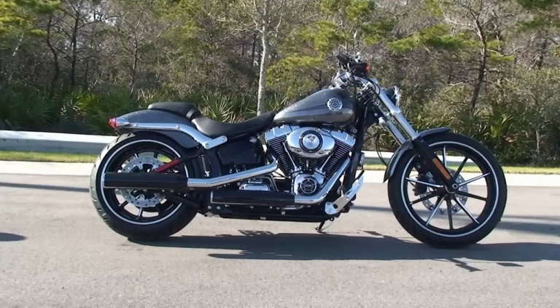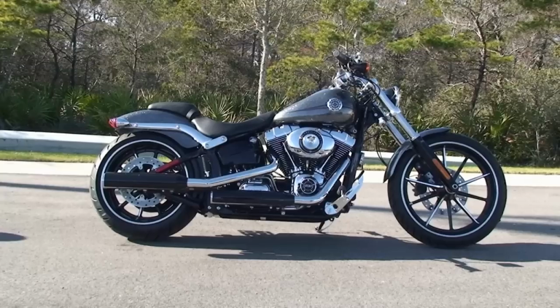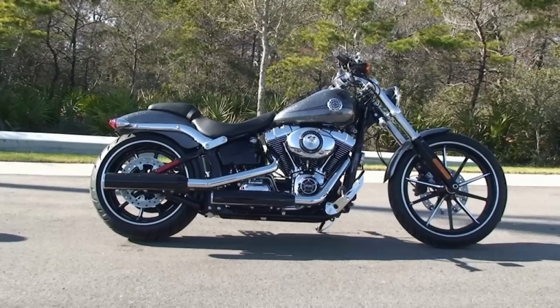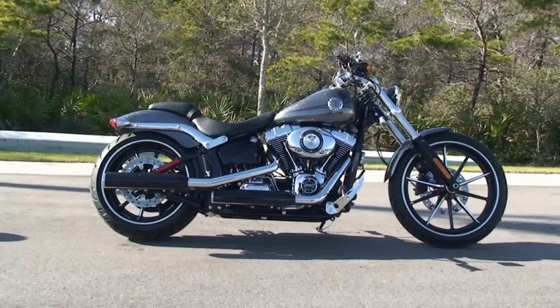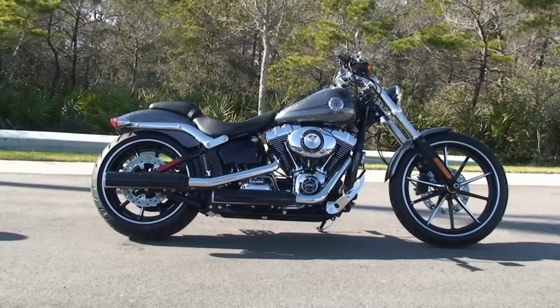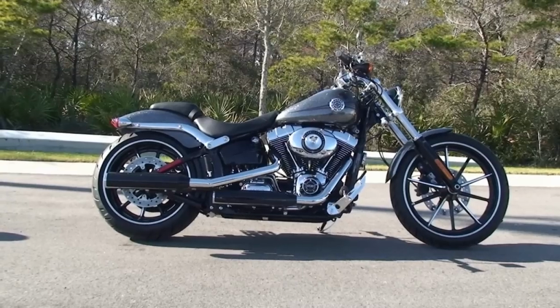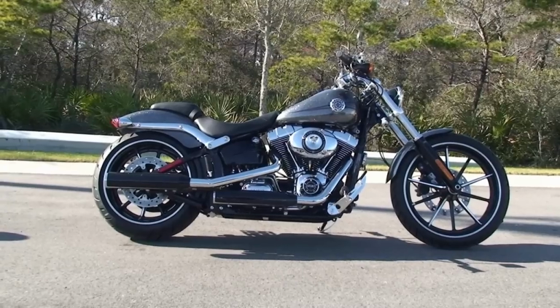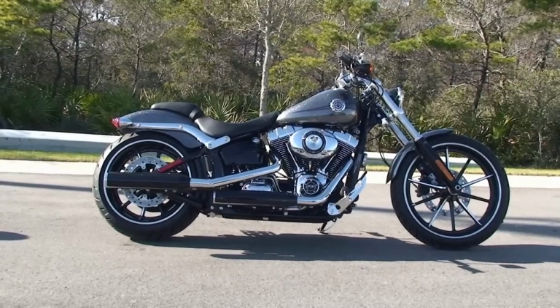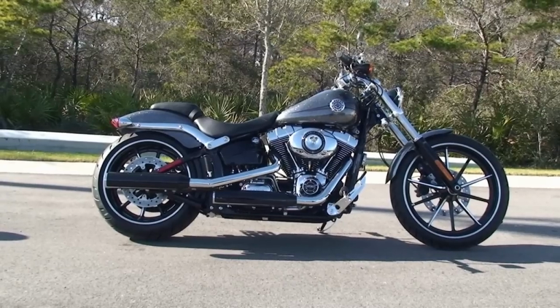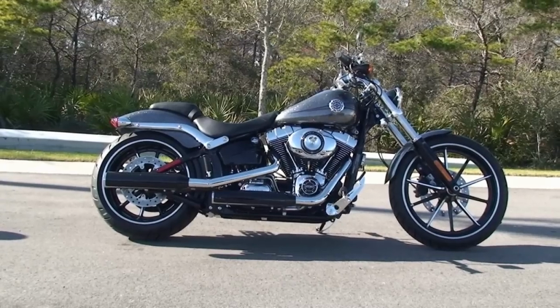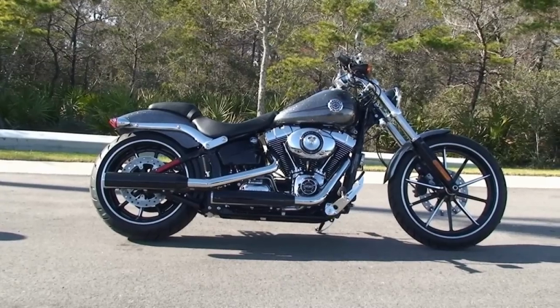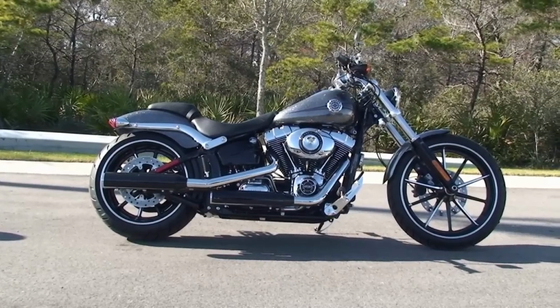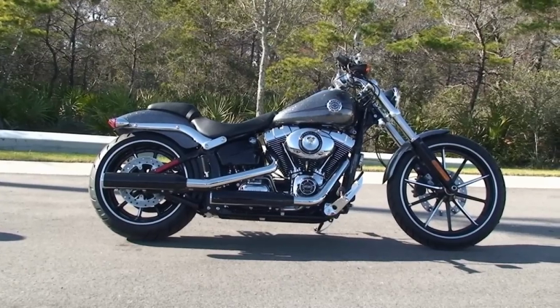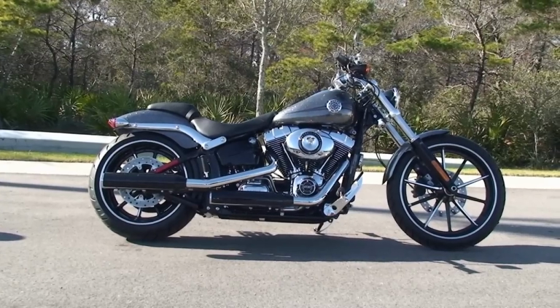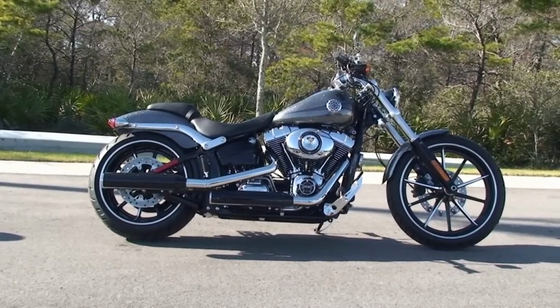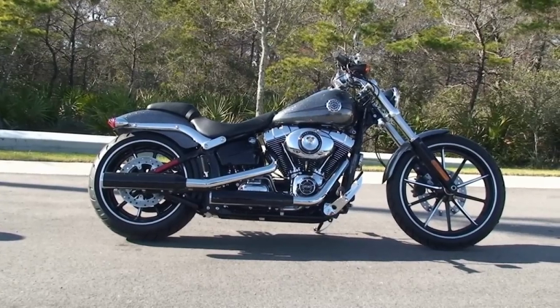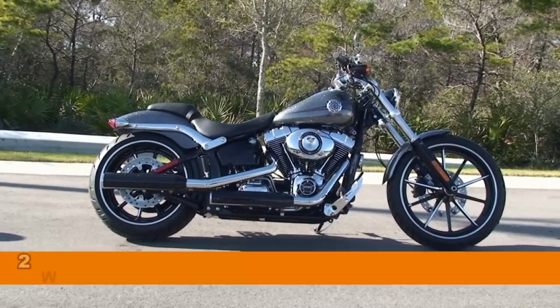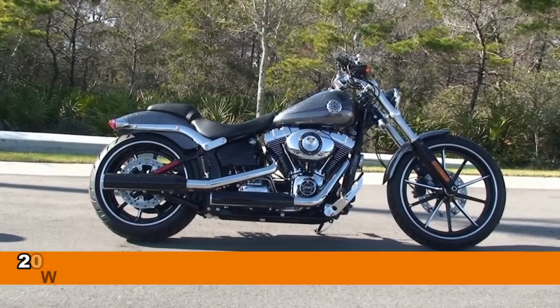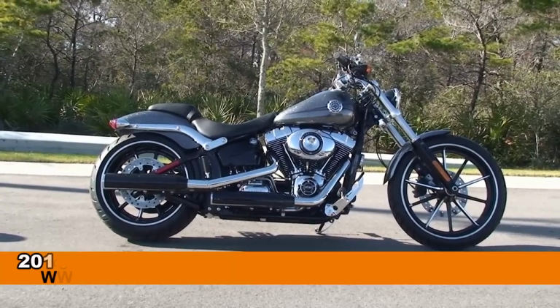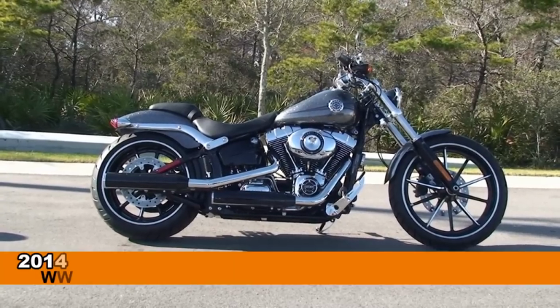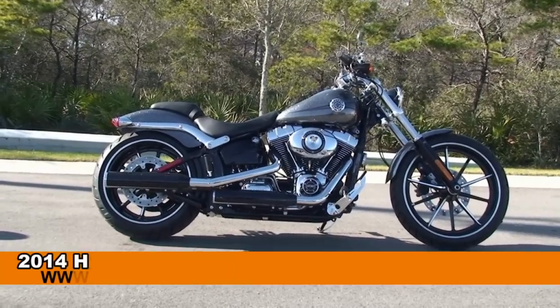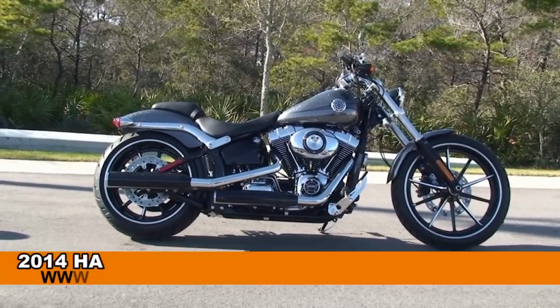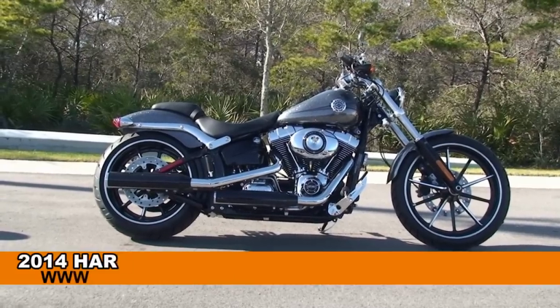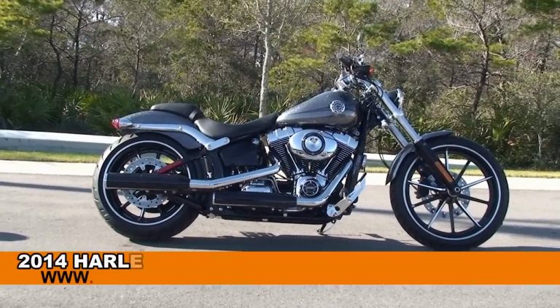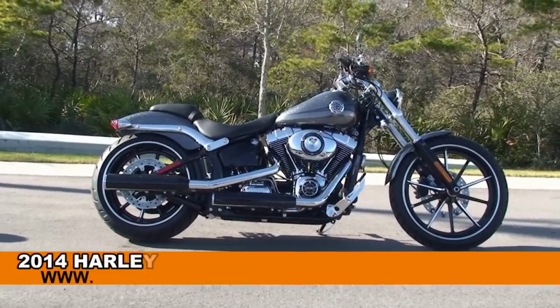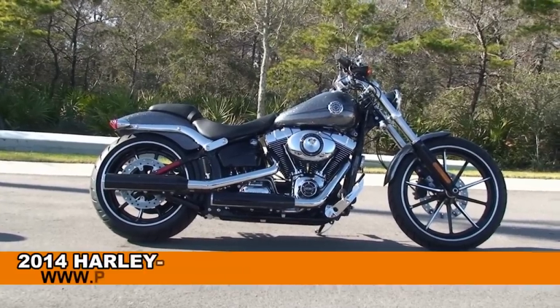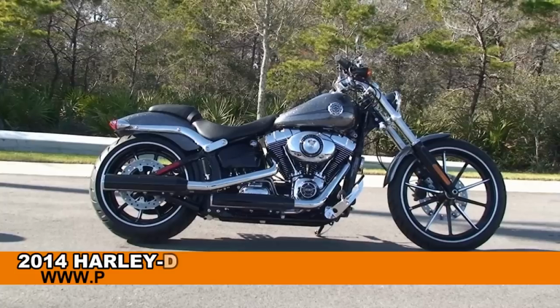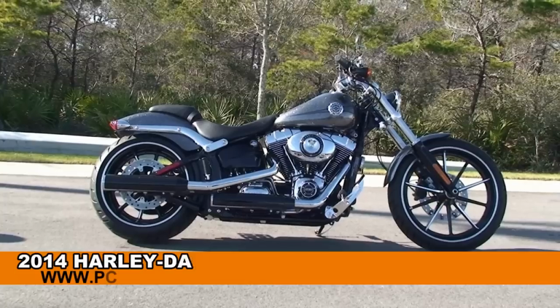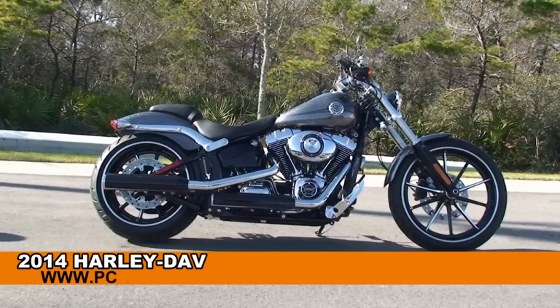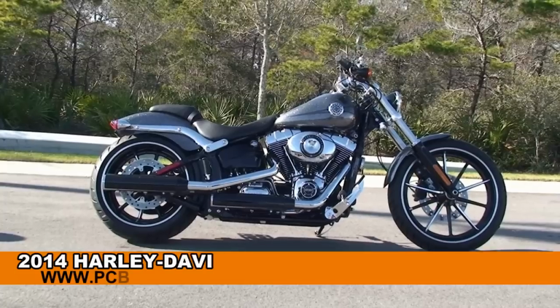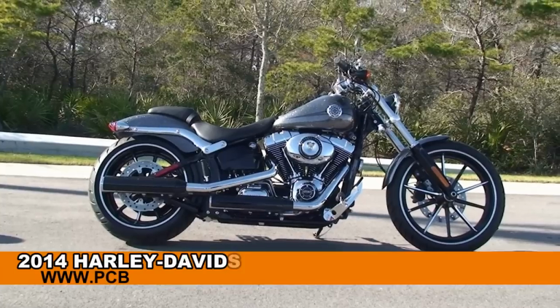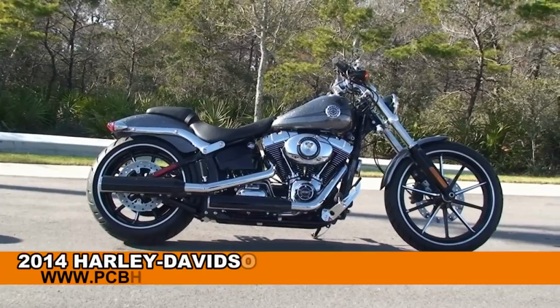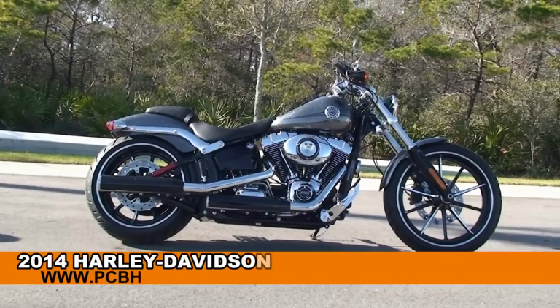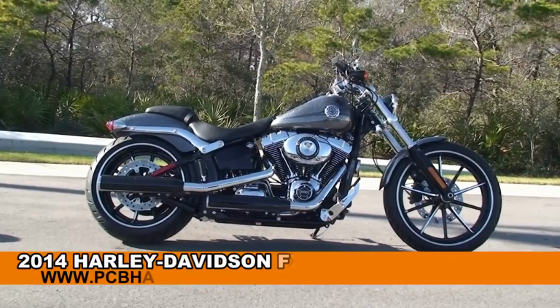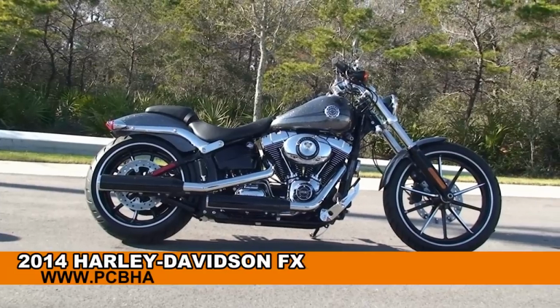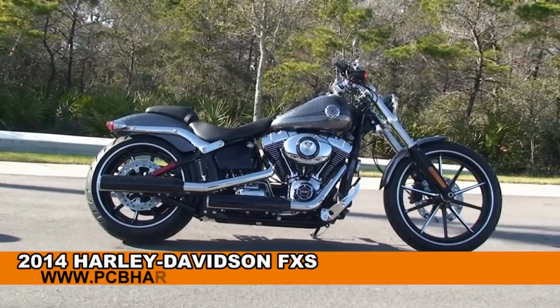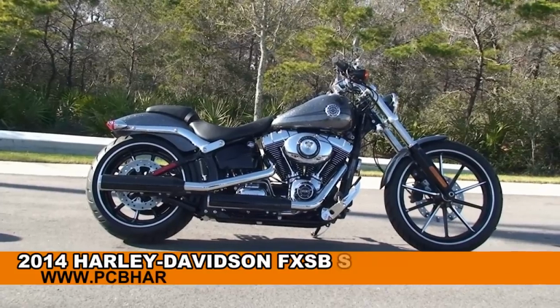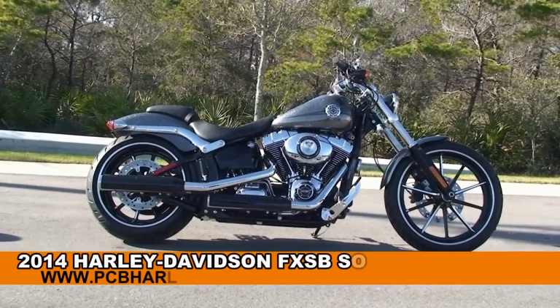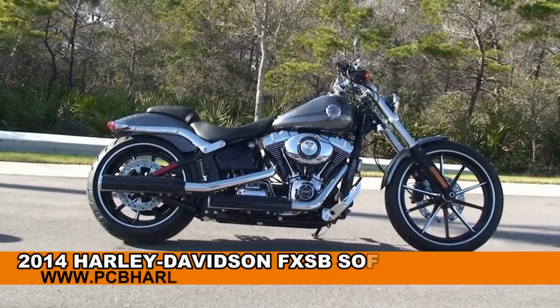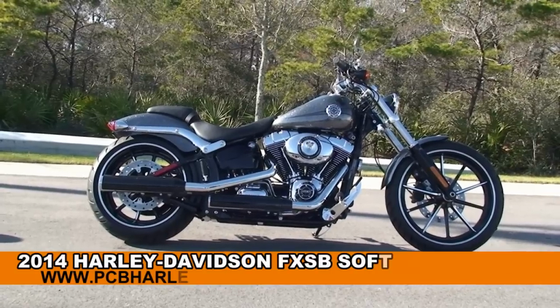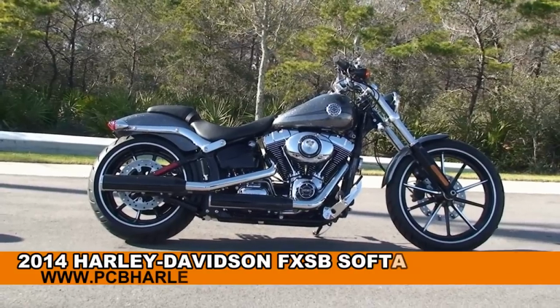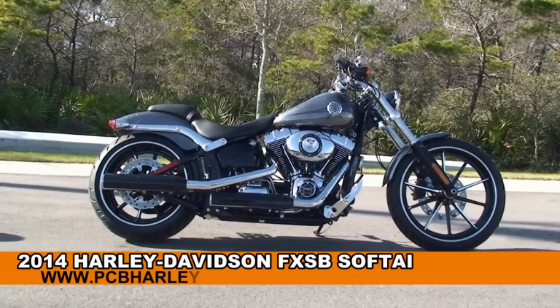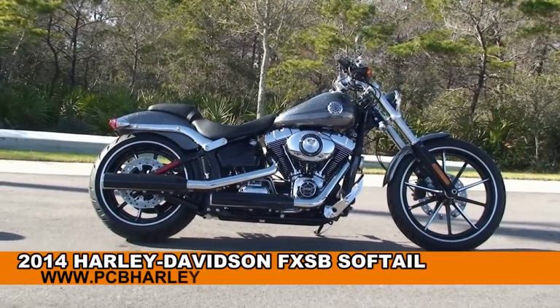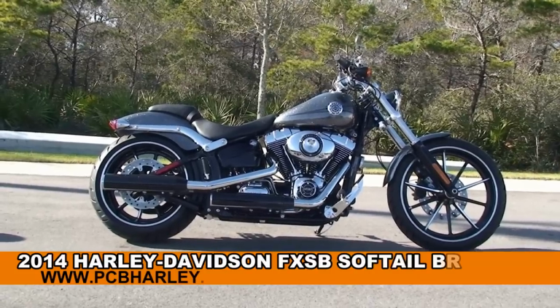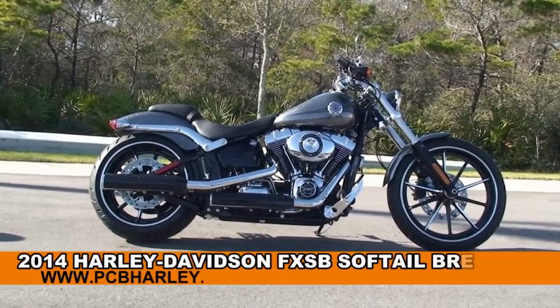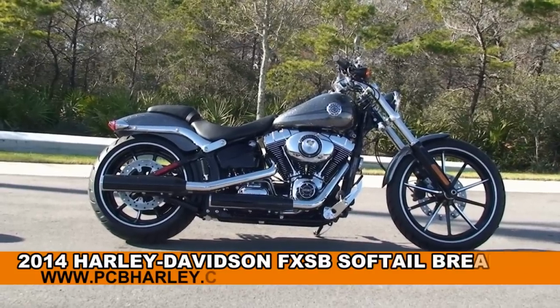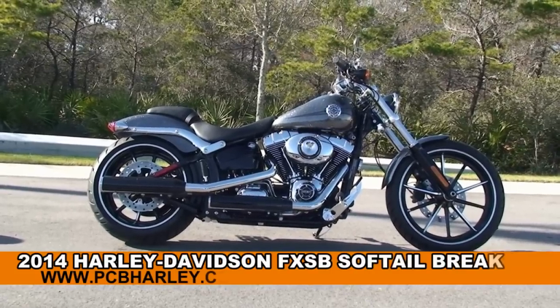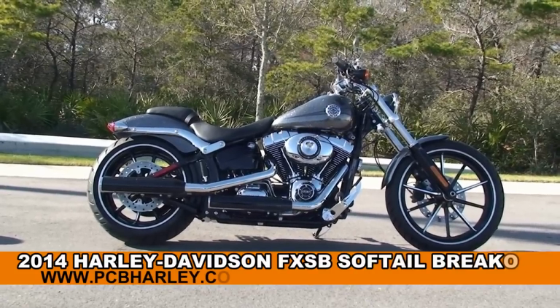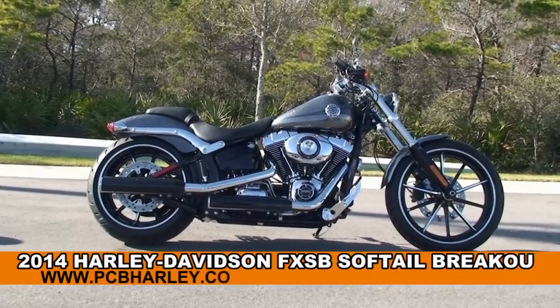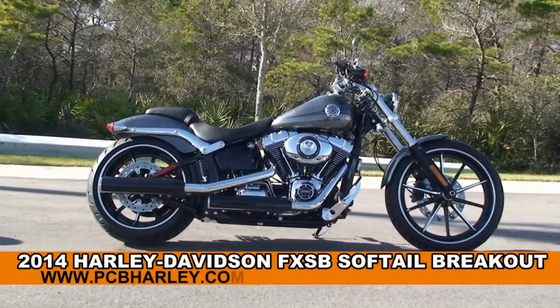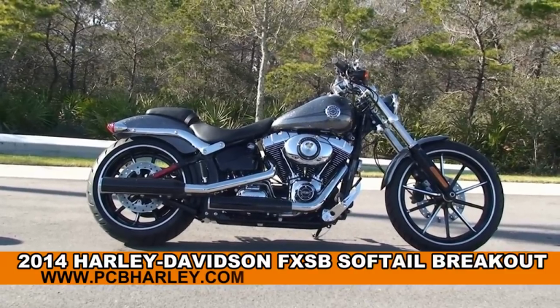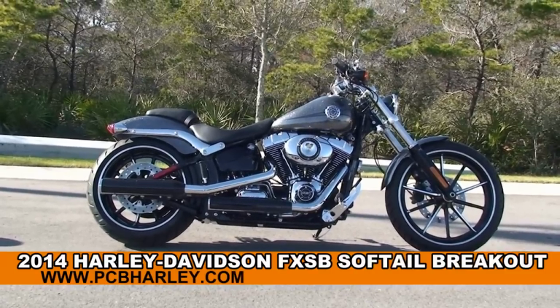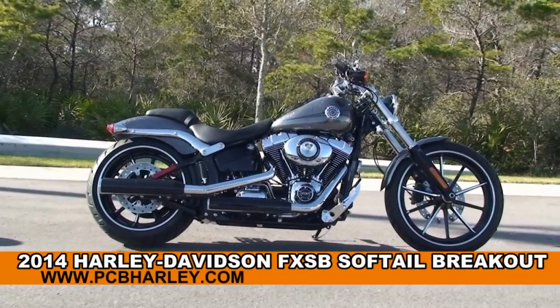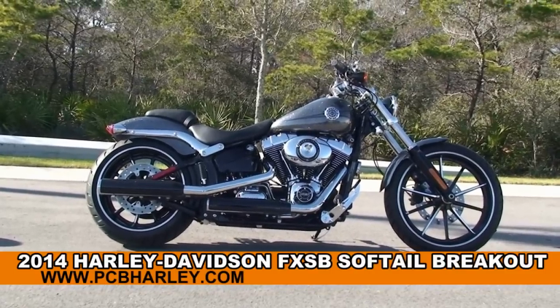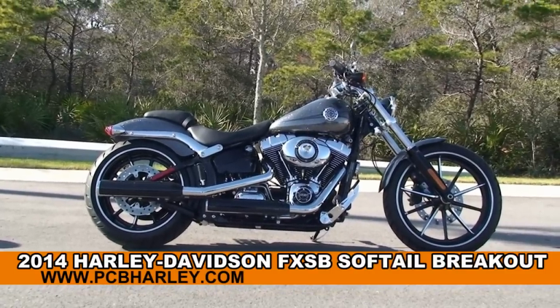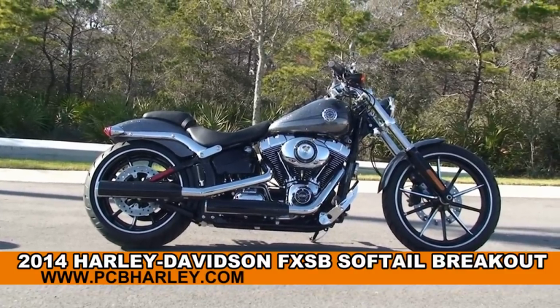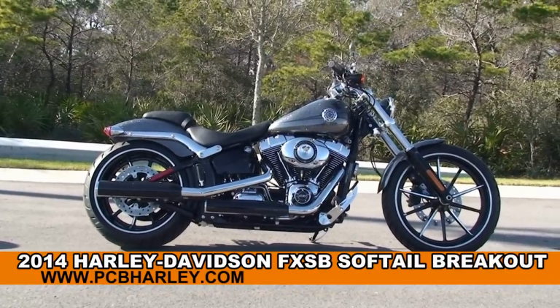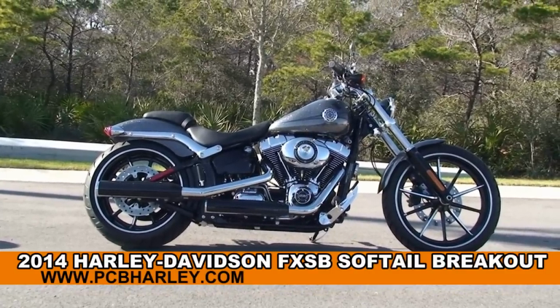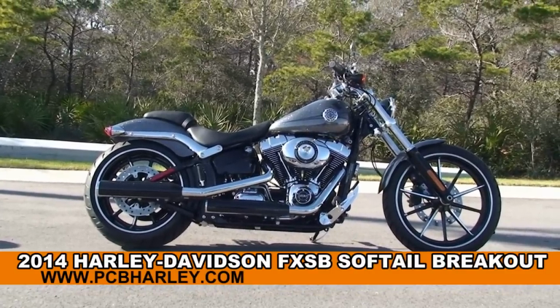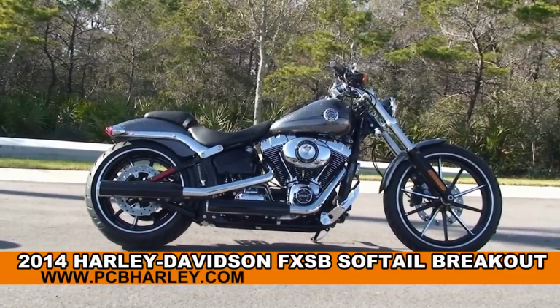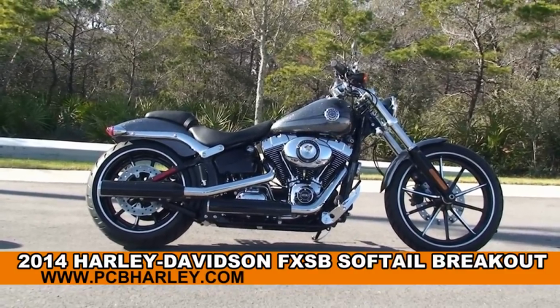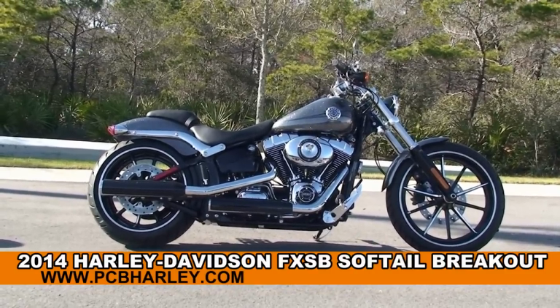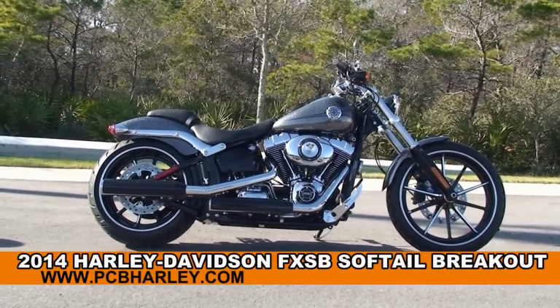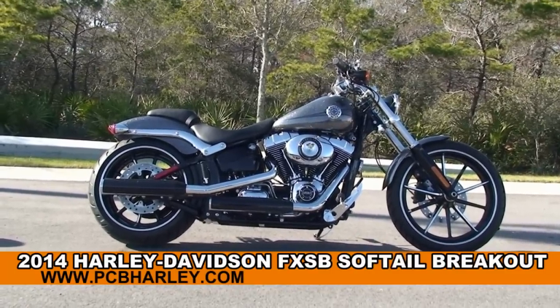Welcome everyone to the world famous Harley-Davidson Panama City Beach. Today I've got for you this amazing brand new 2014 Softail Breakout.